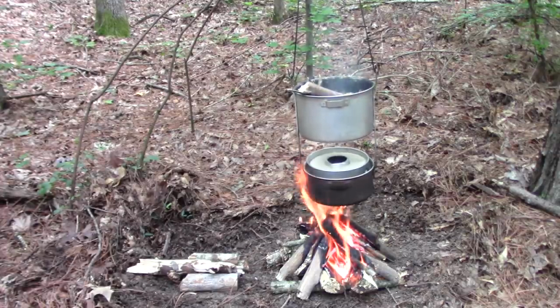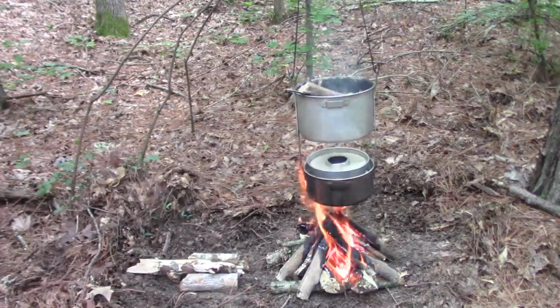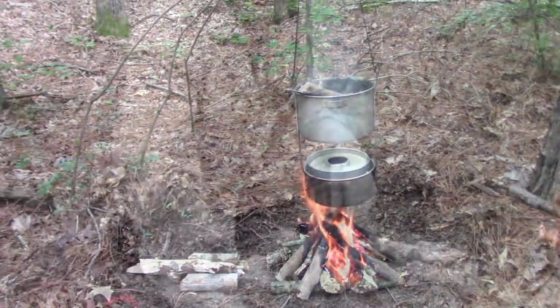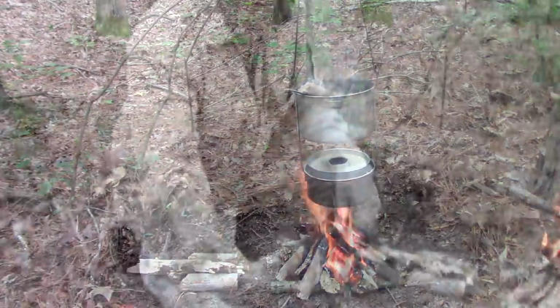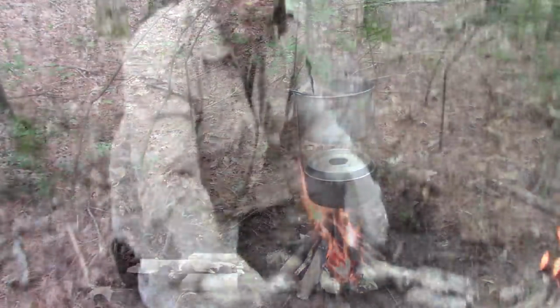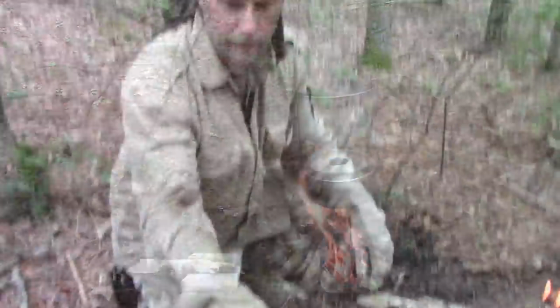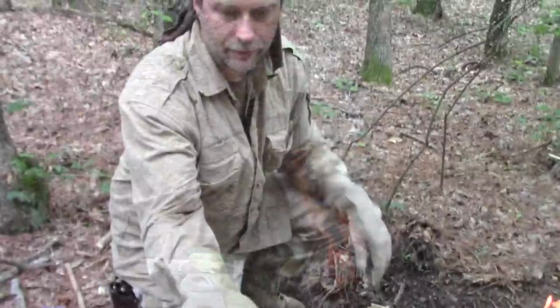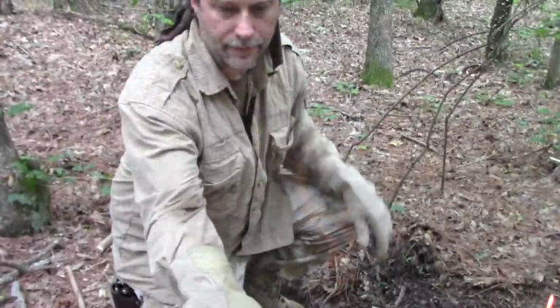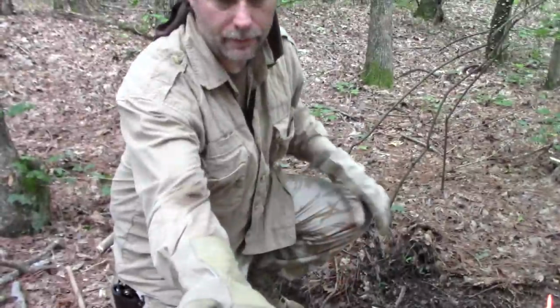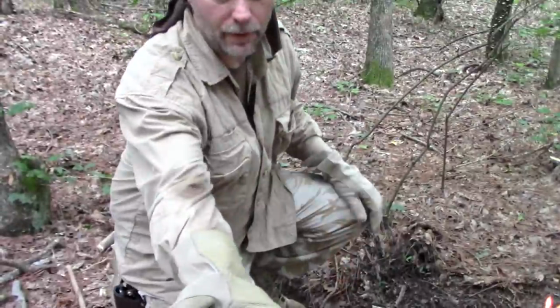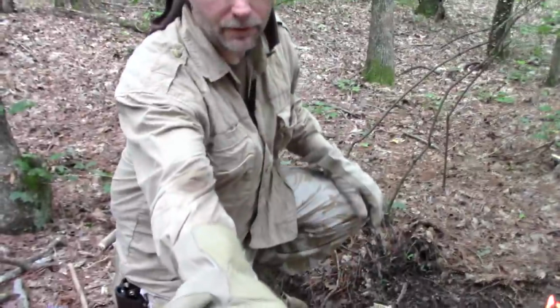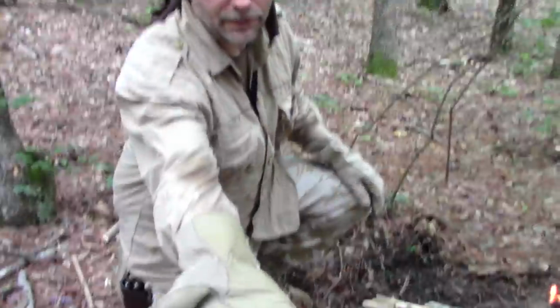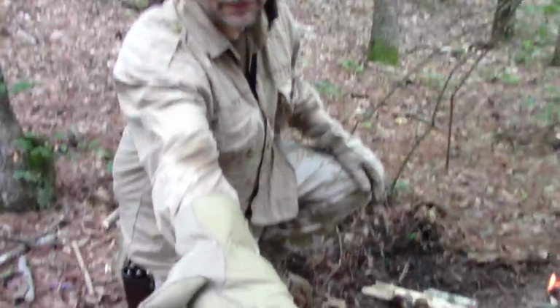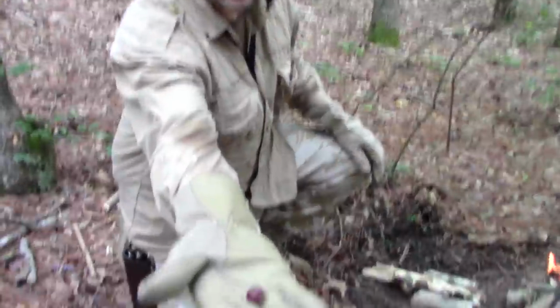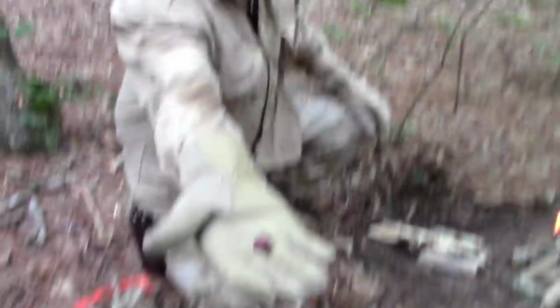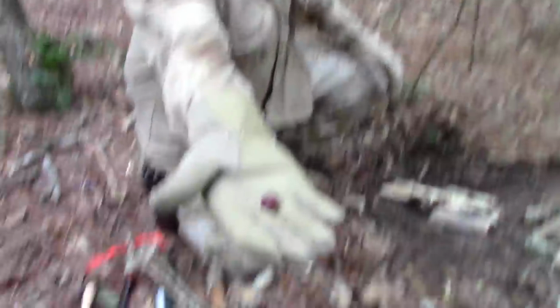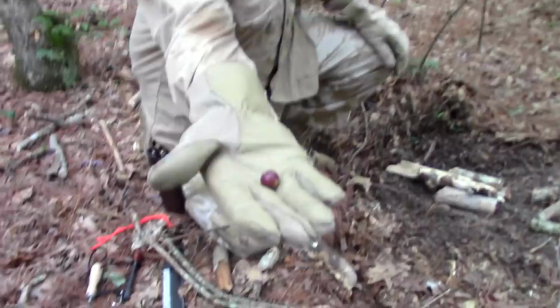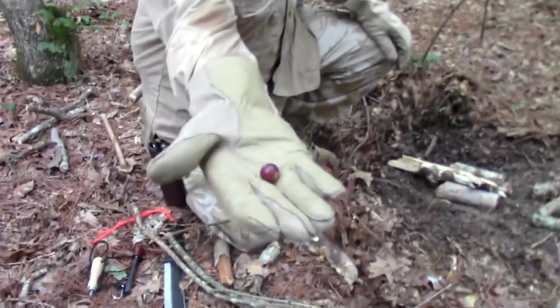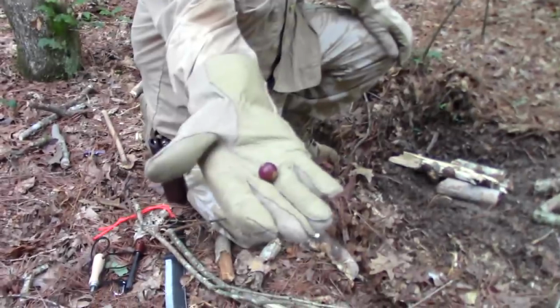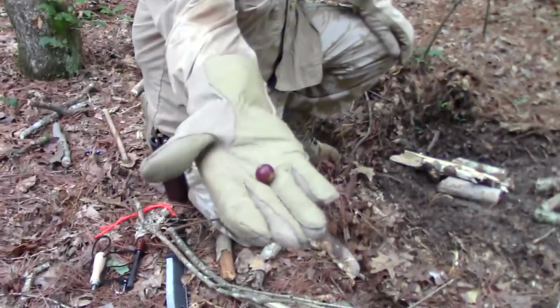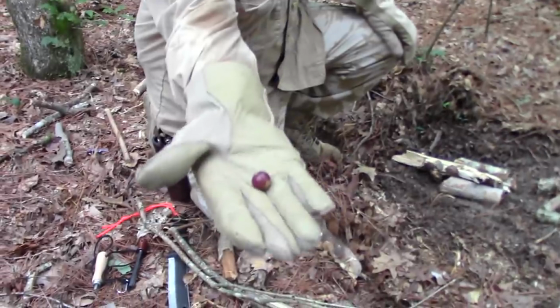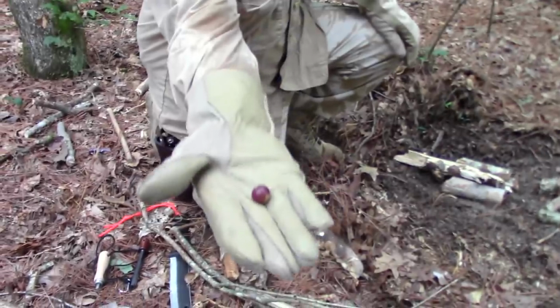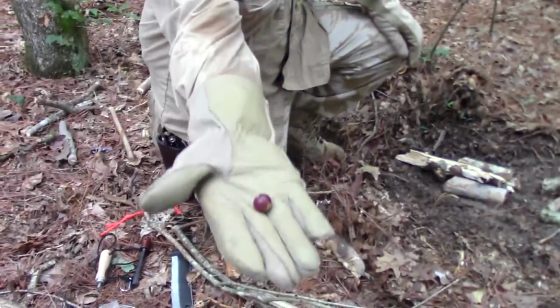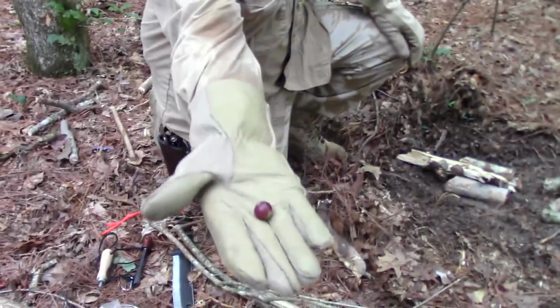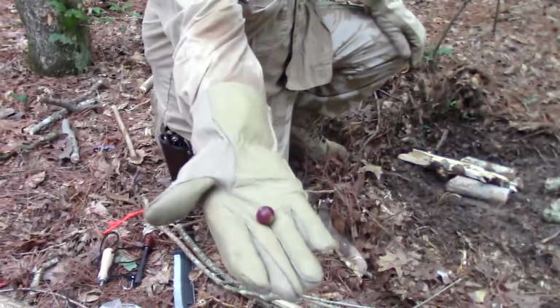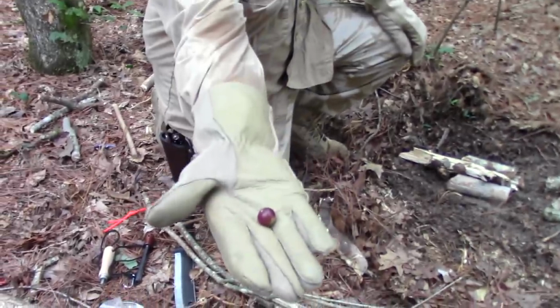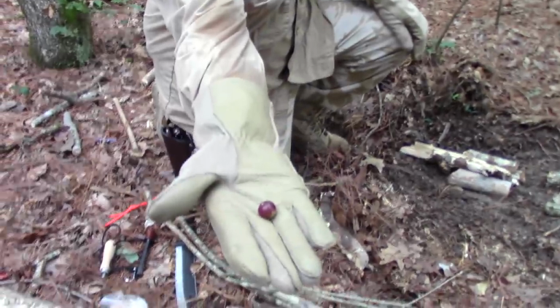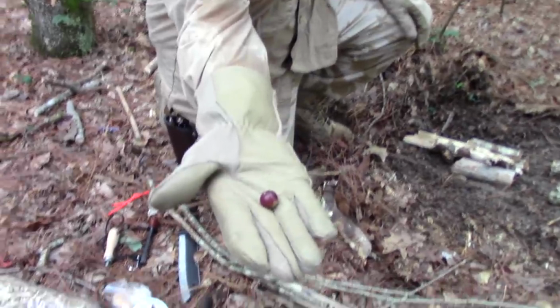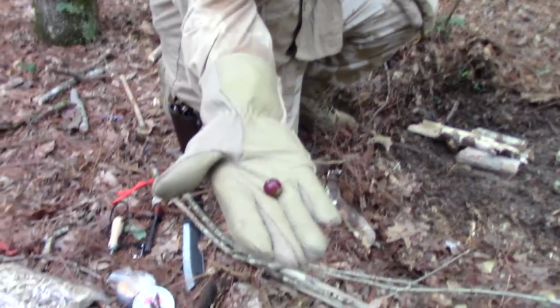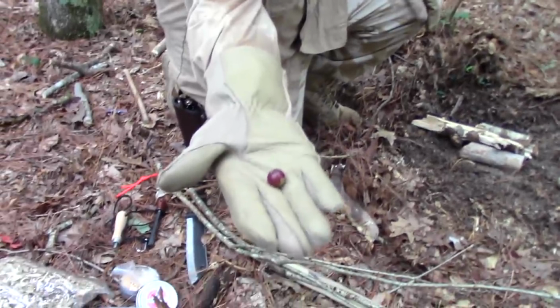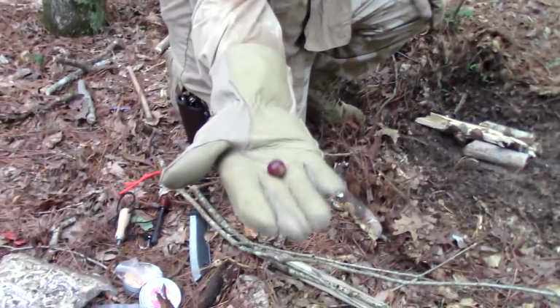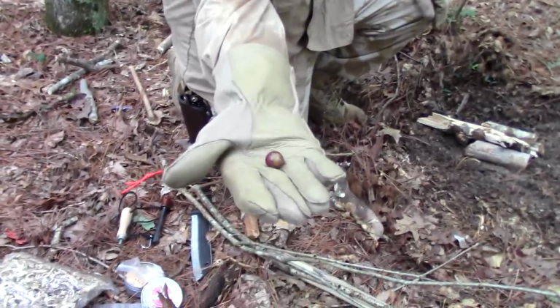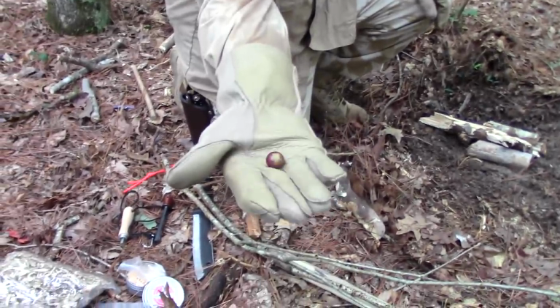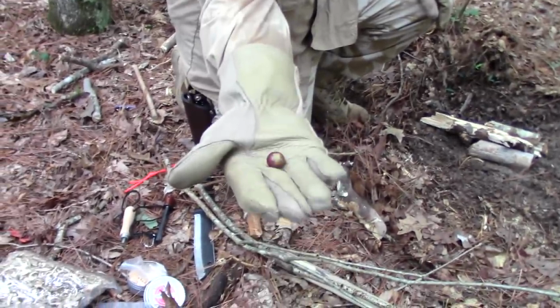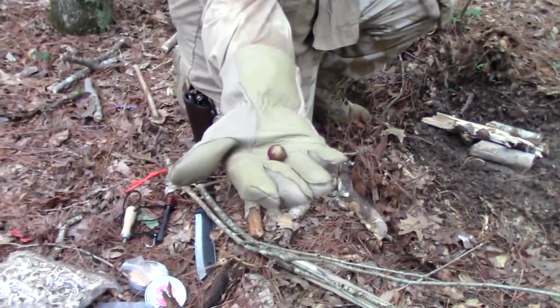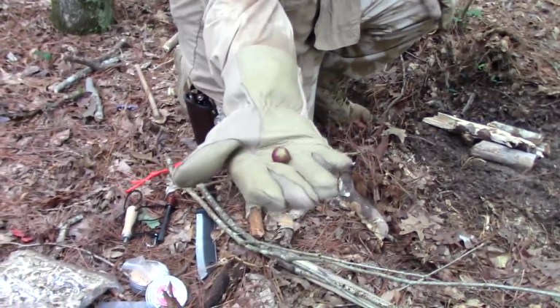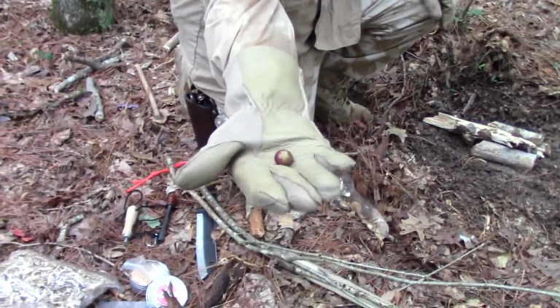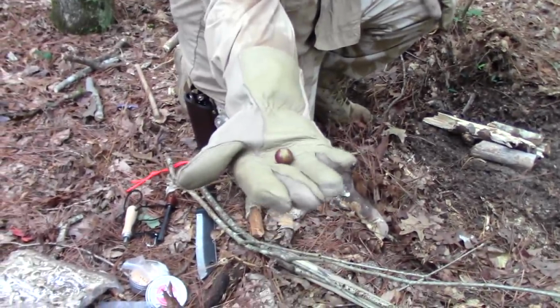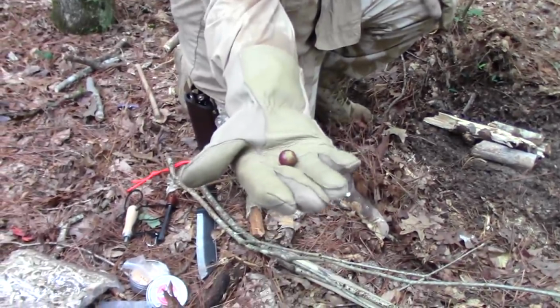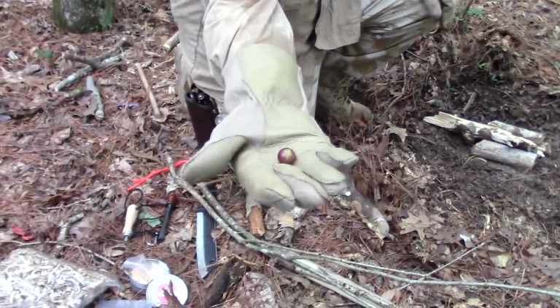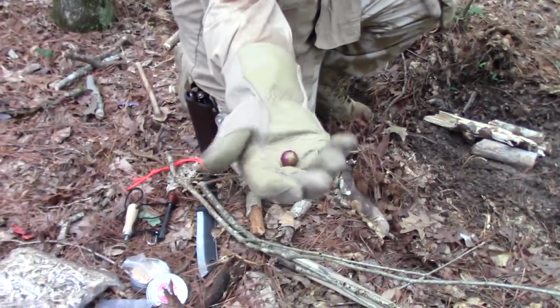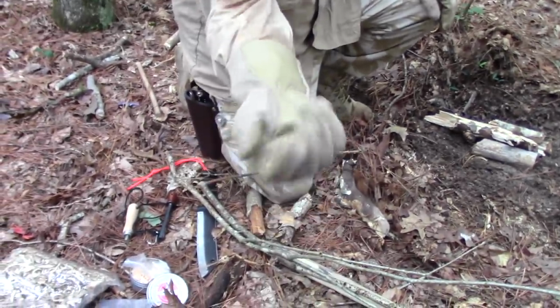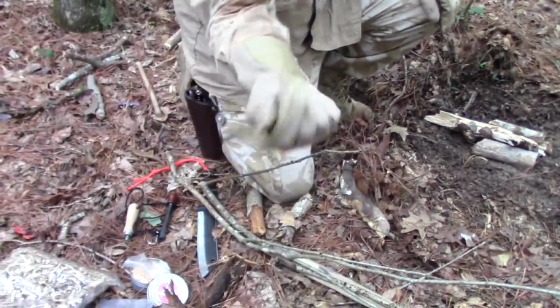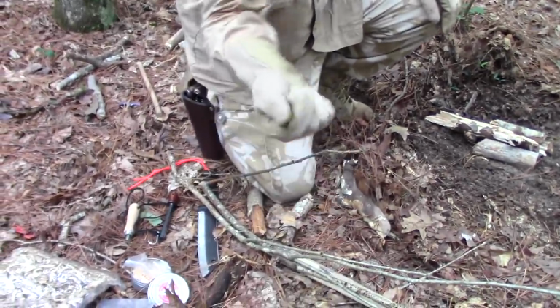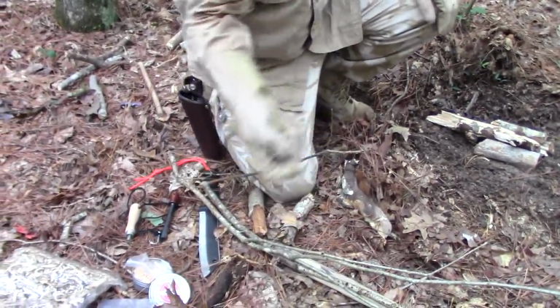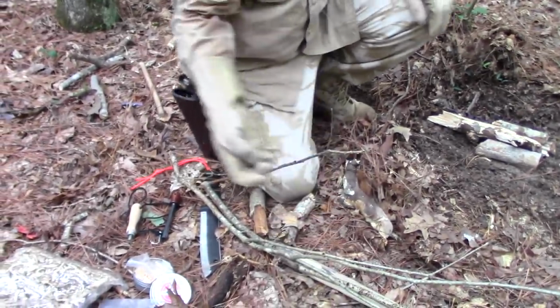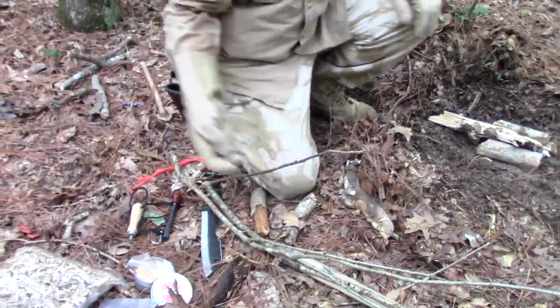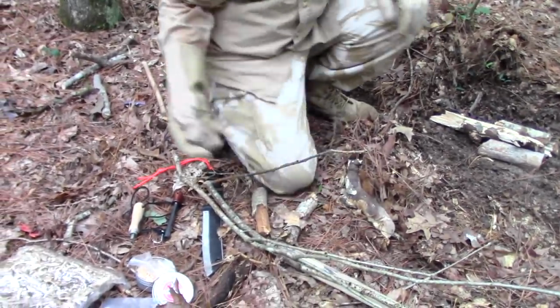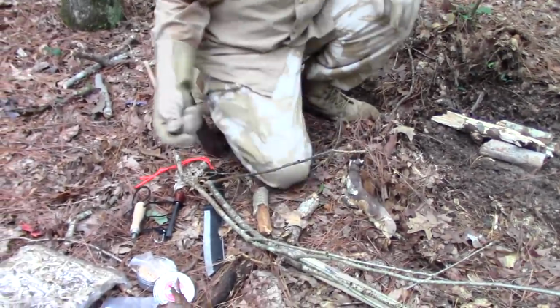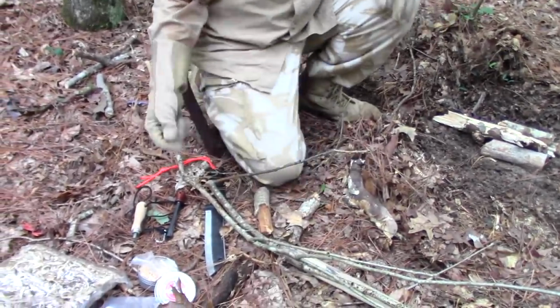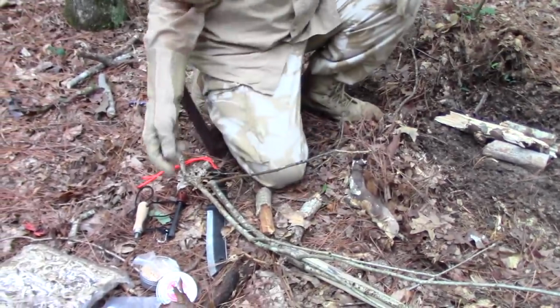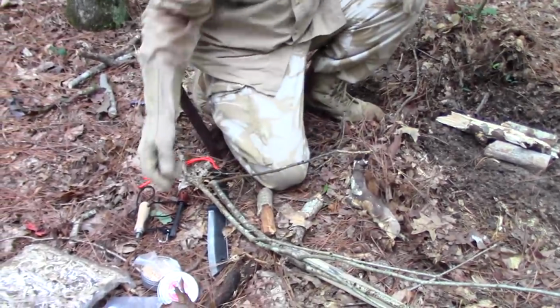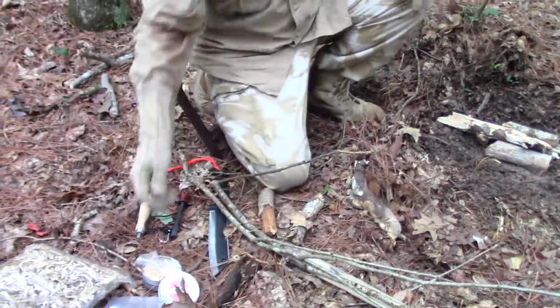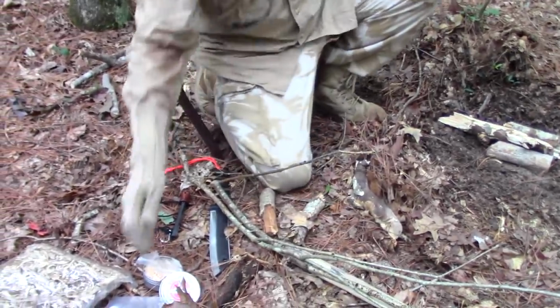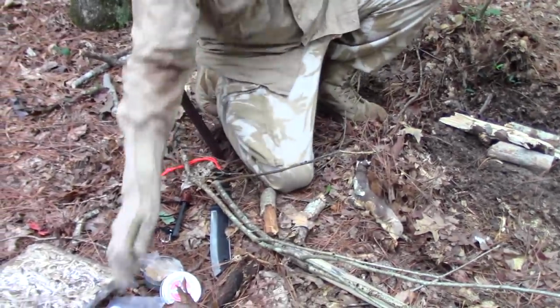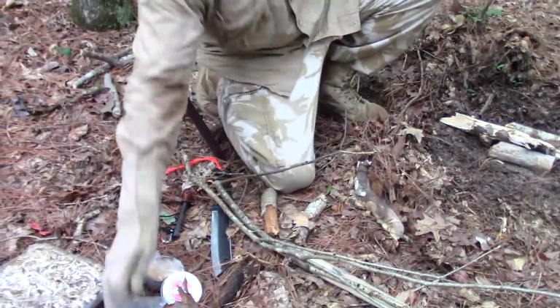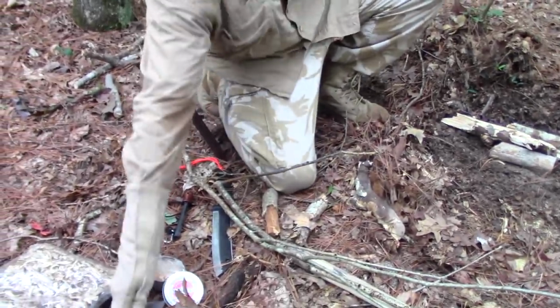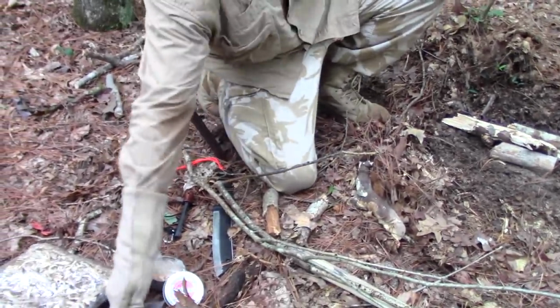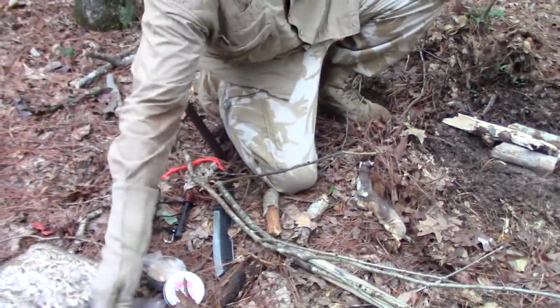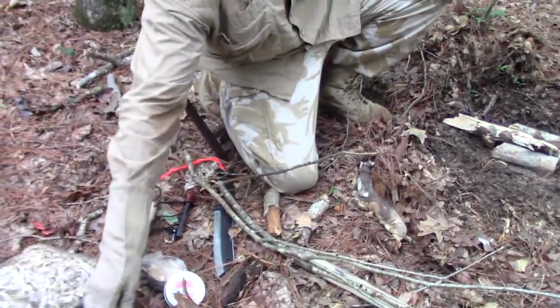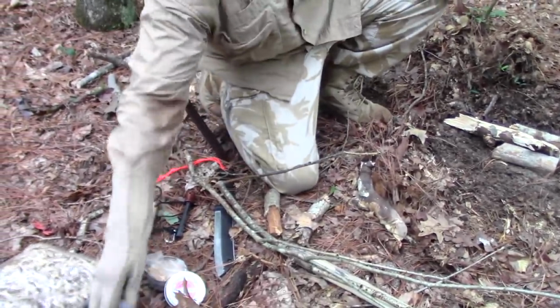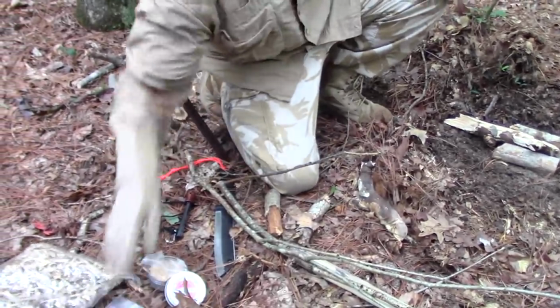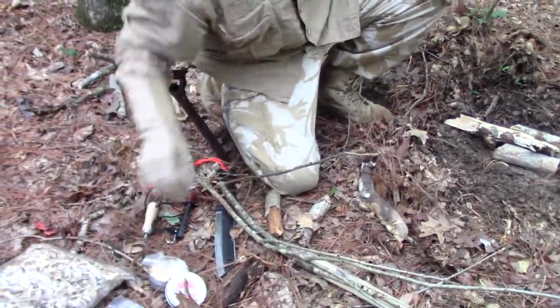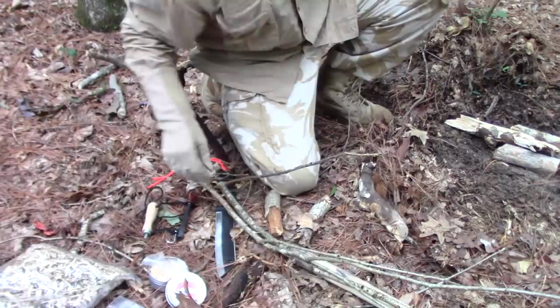I found a musky dime out in the middle of nowhere — how about that? So there must be musky dimes nearby.